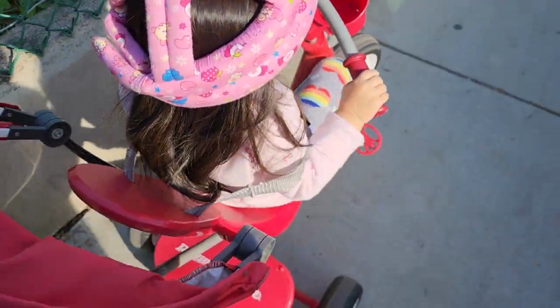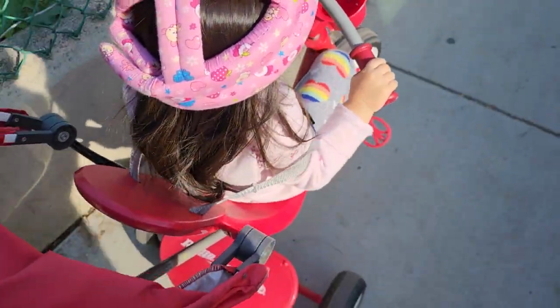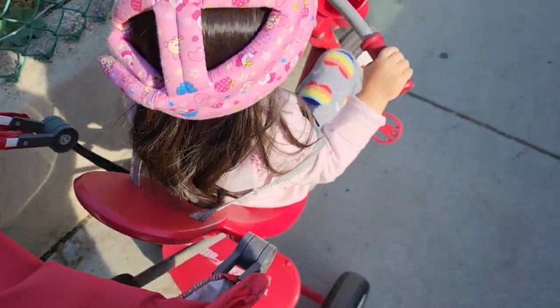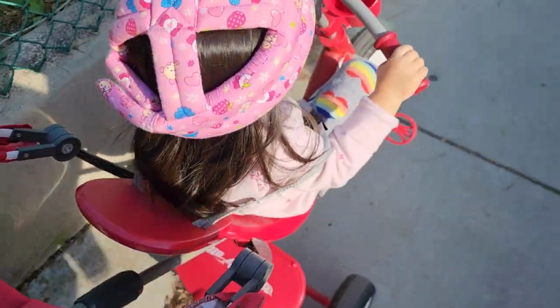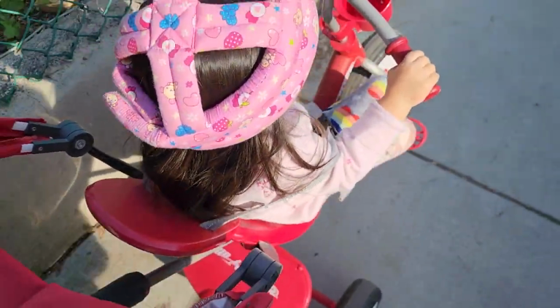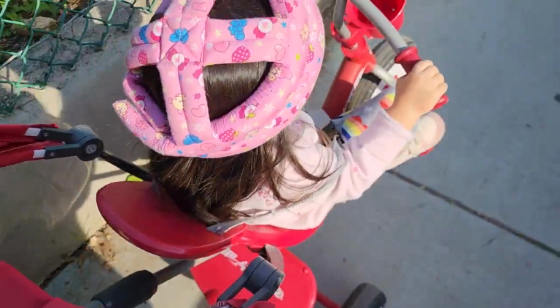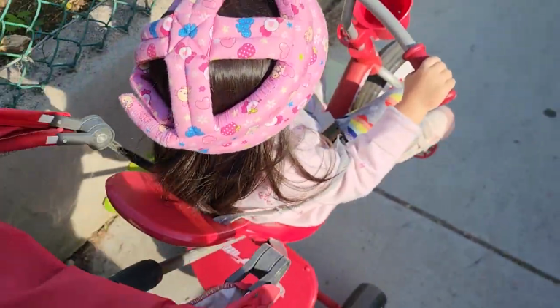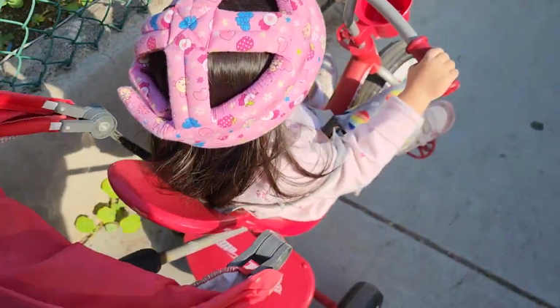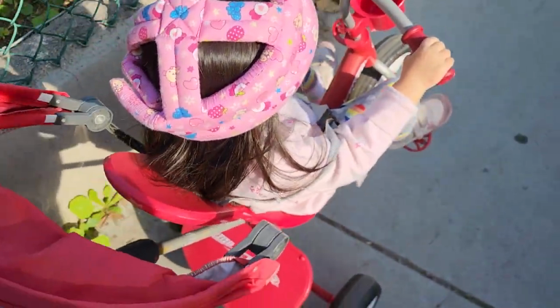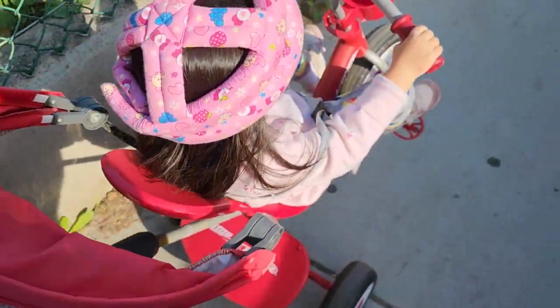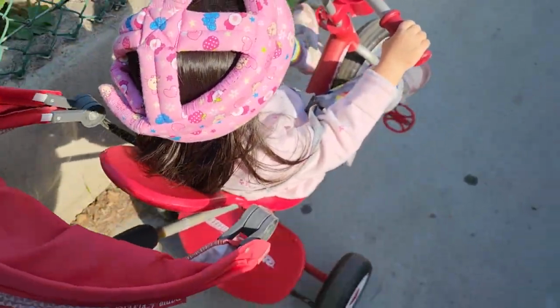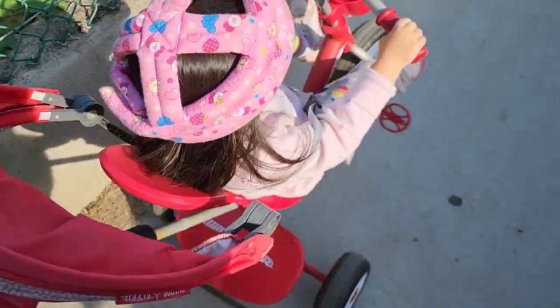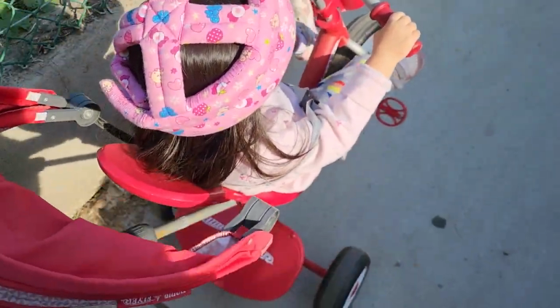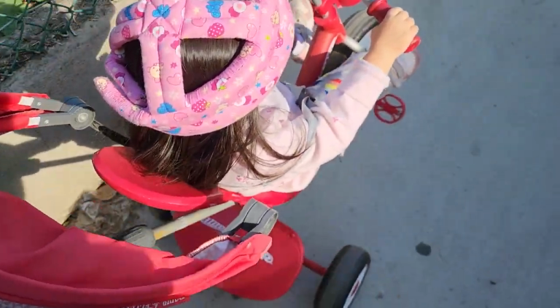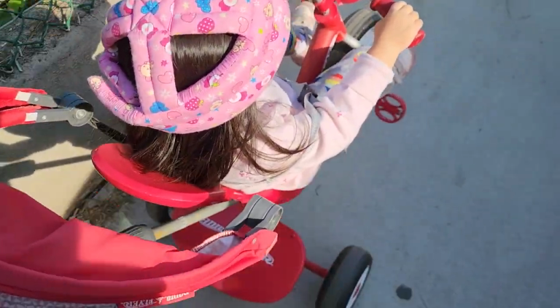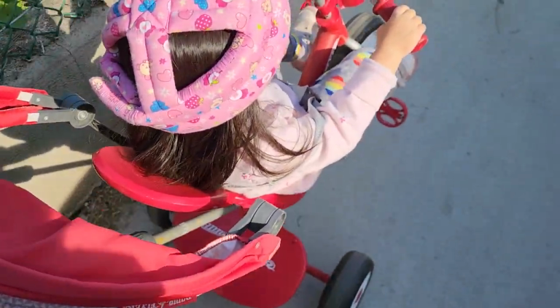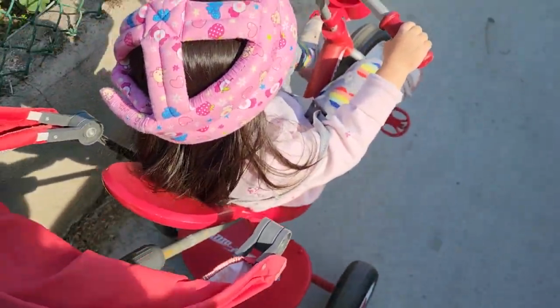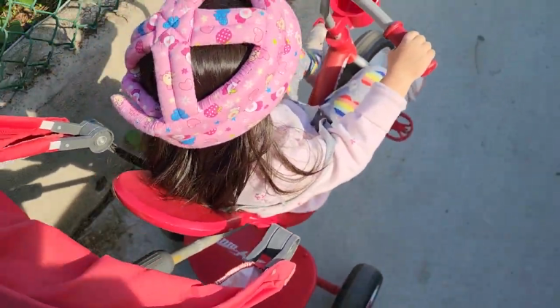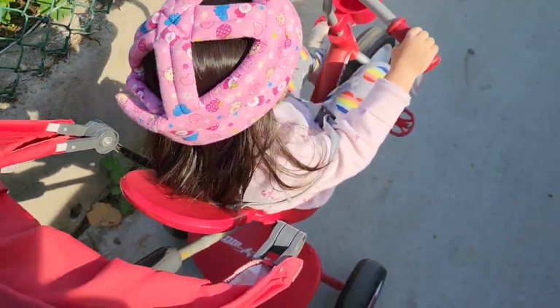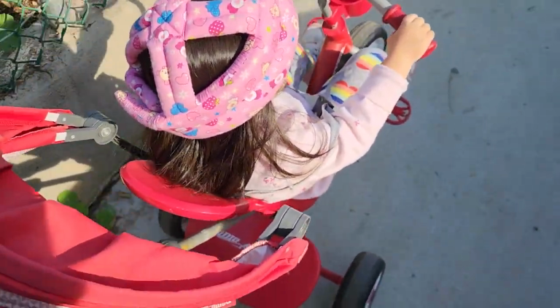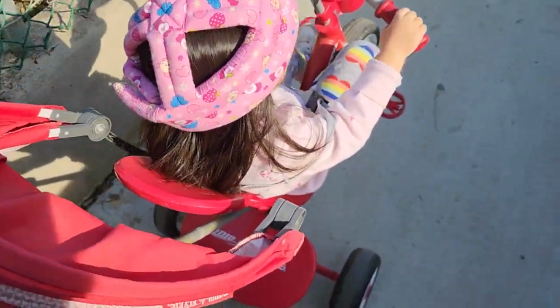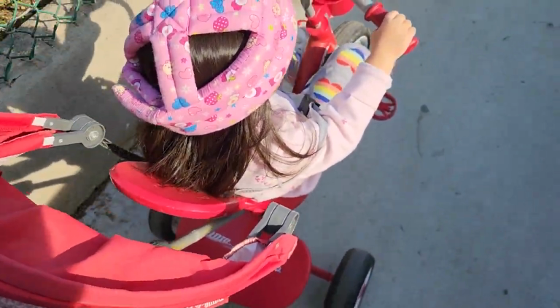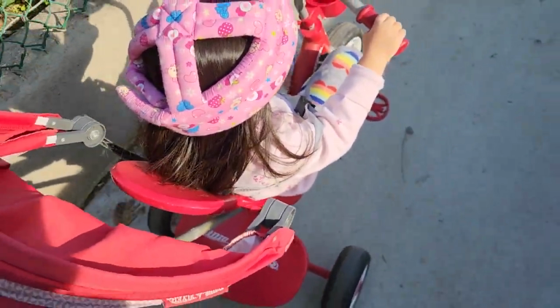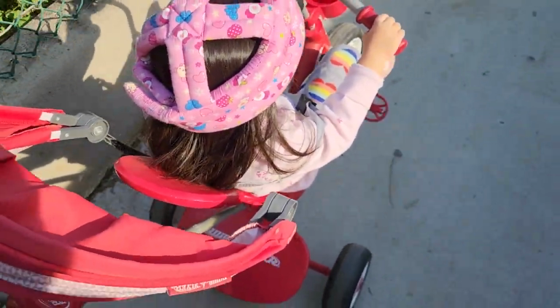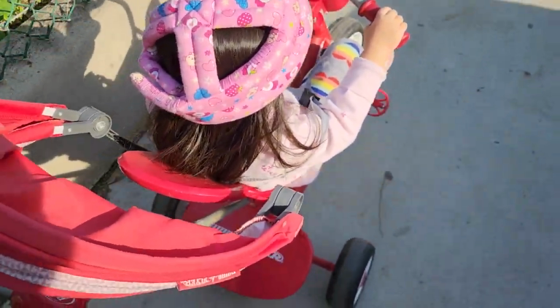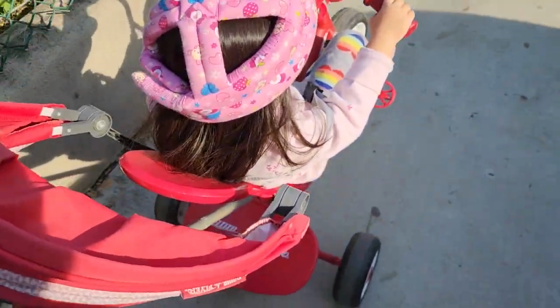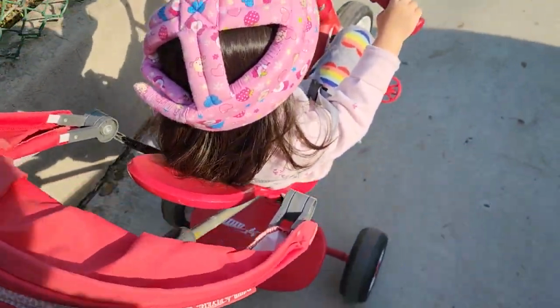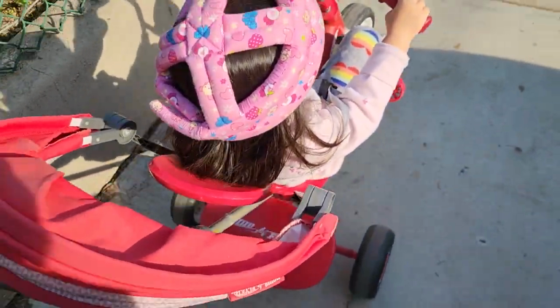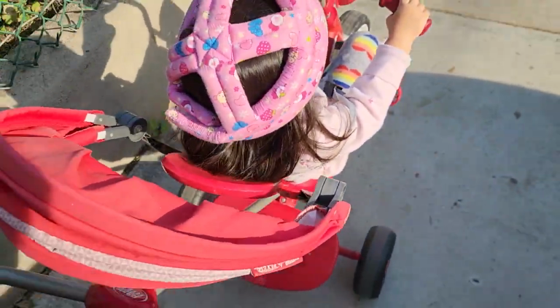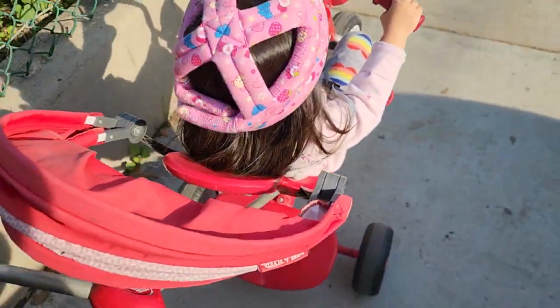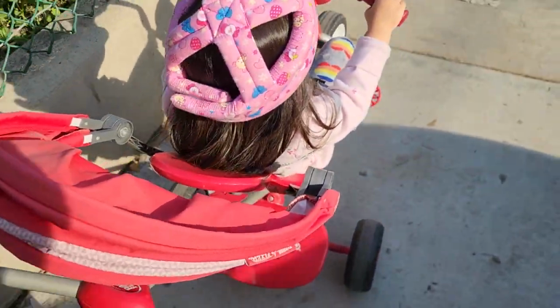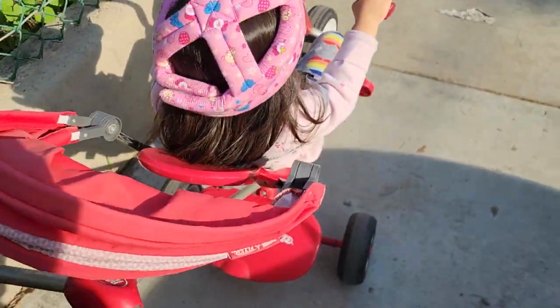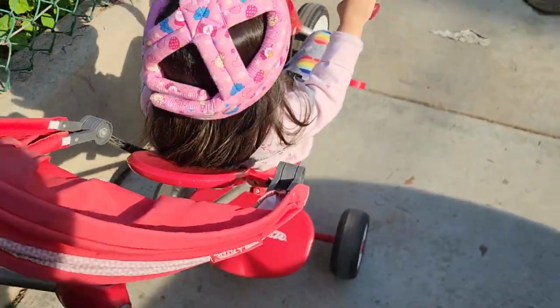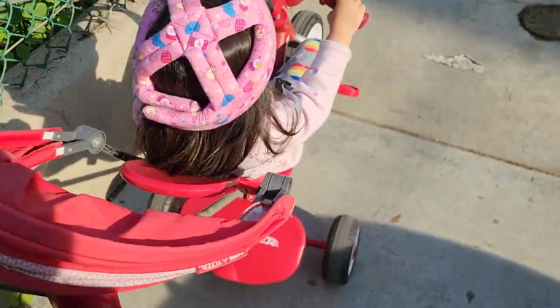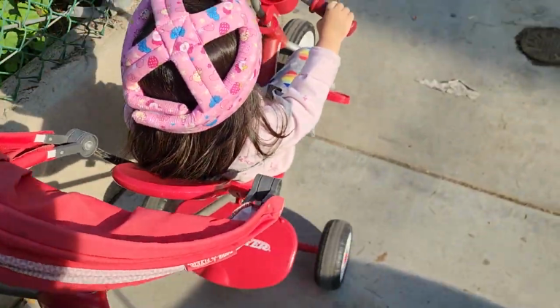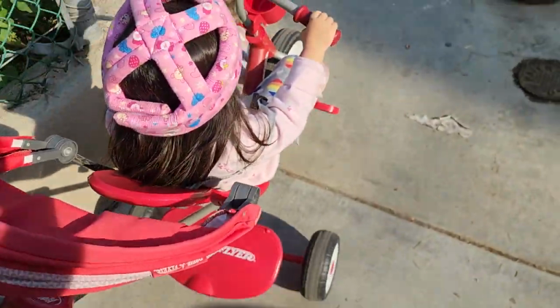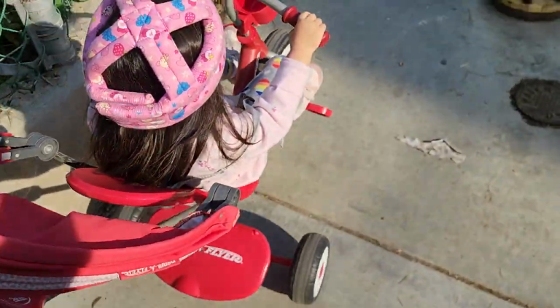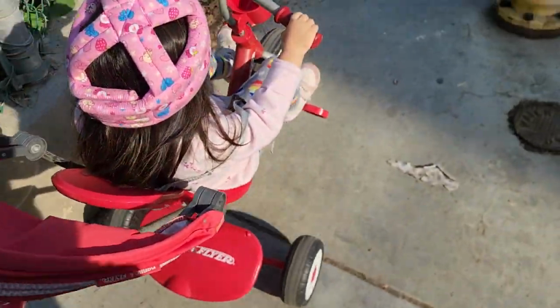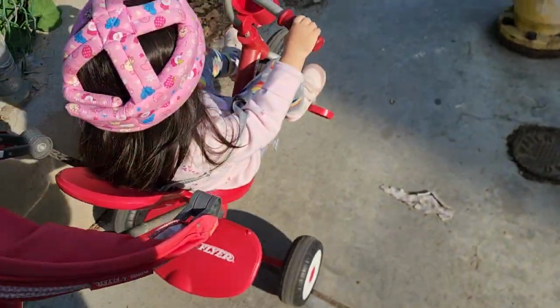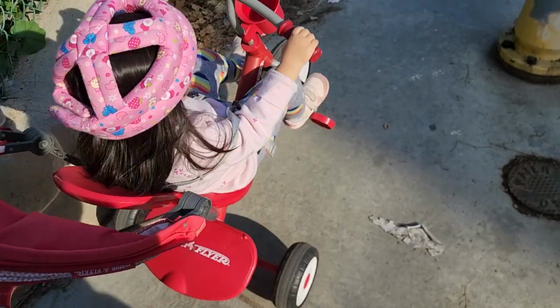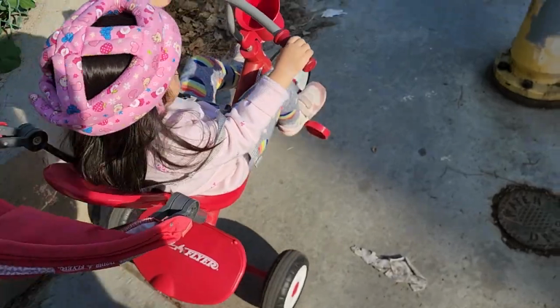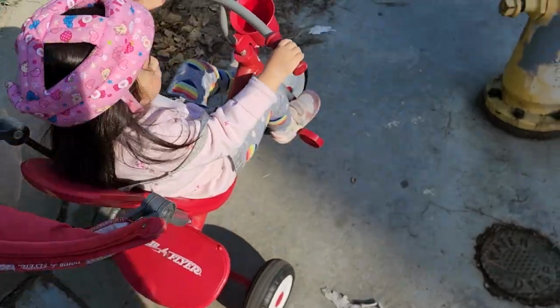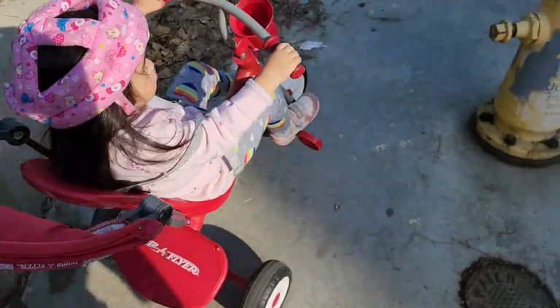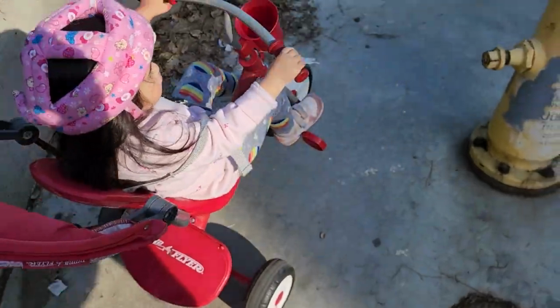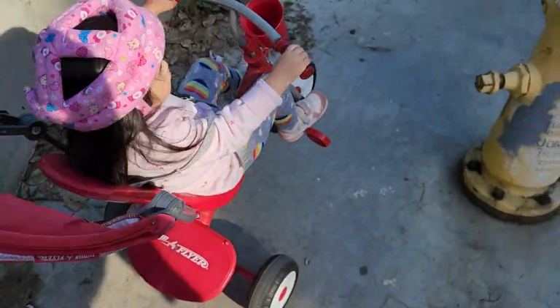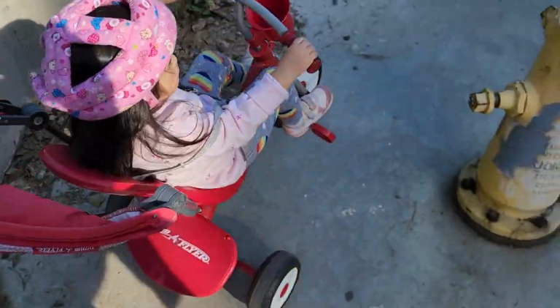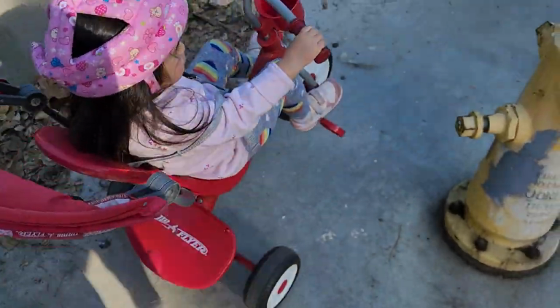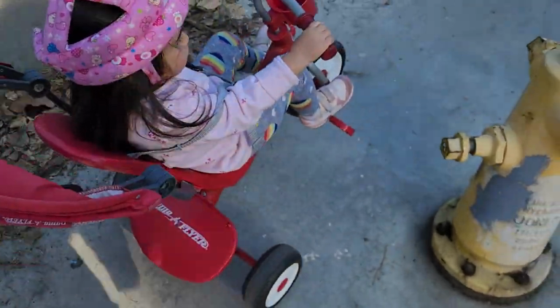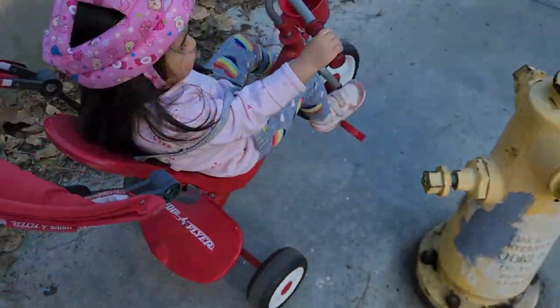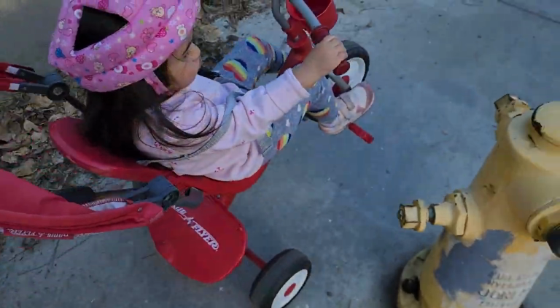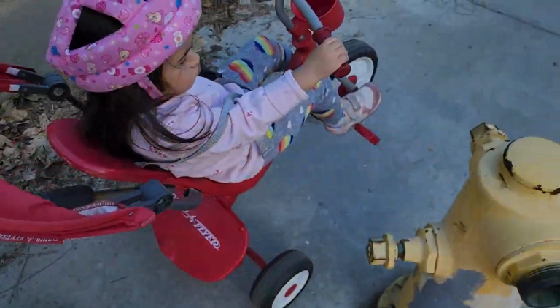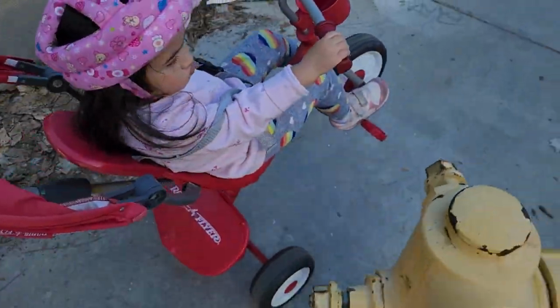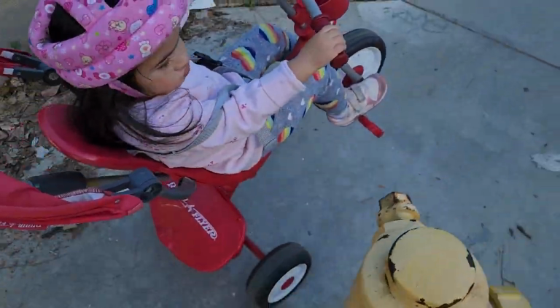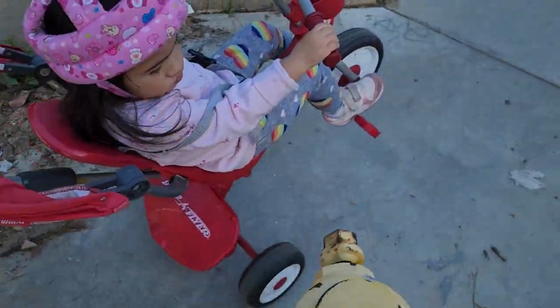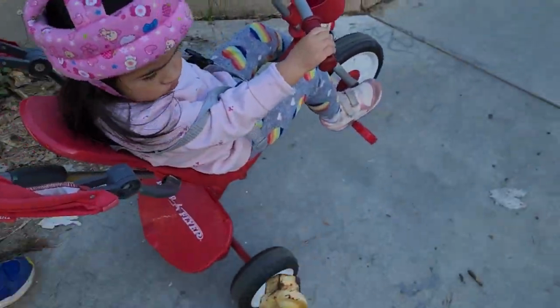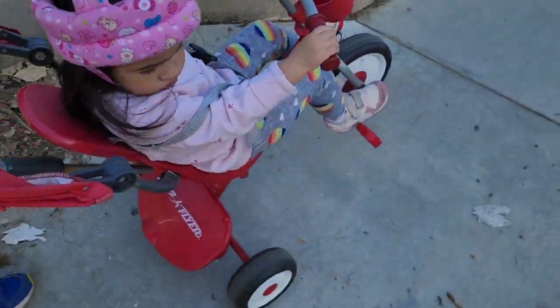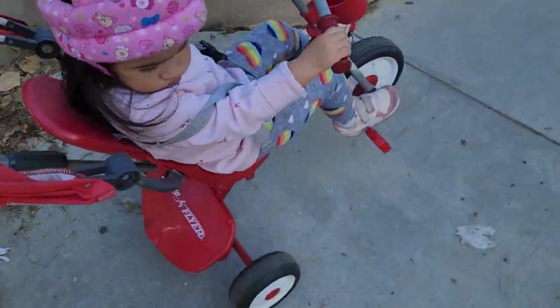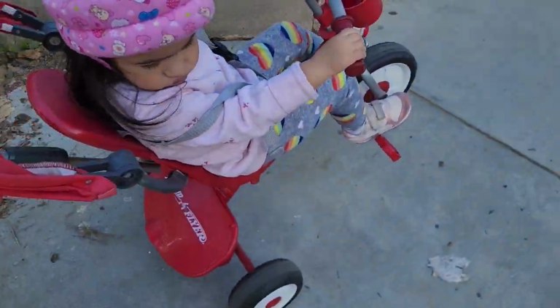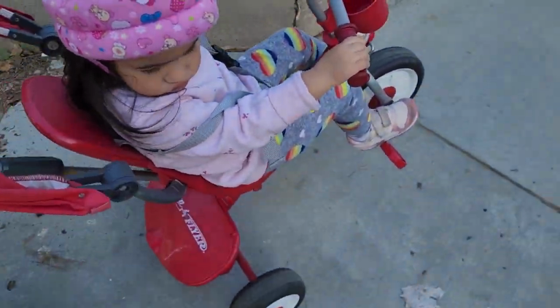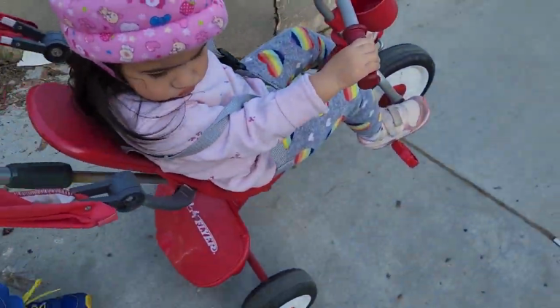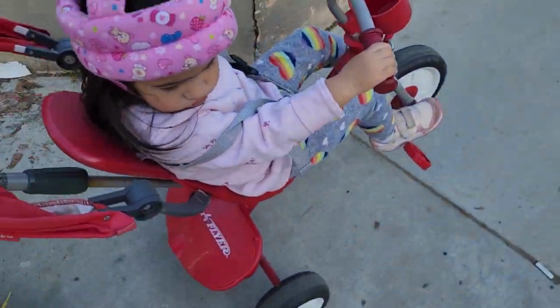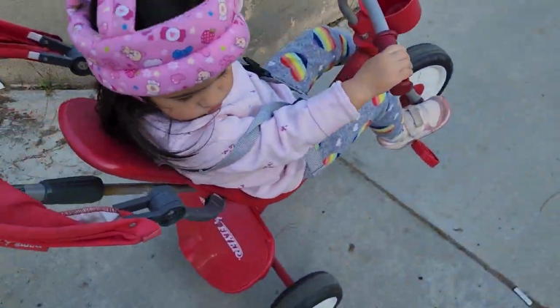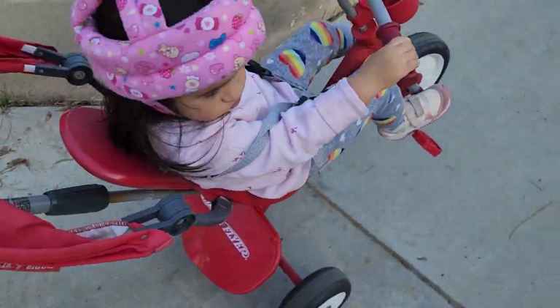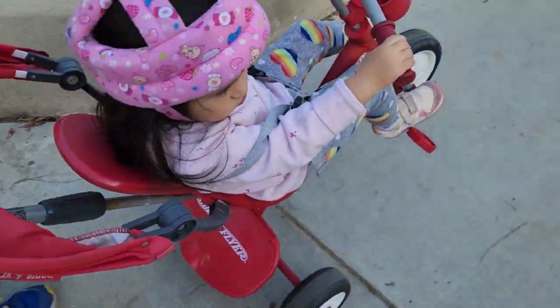It's a good size for her — this is a two-year-old. And slowly but surely she's starting to pedal on her own.